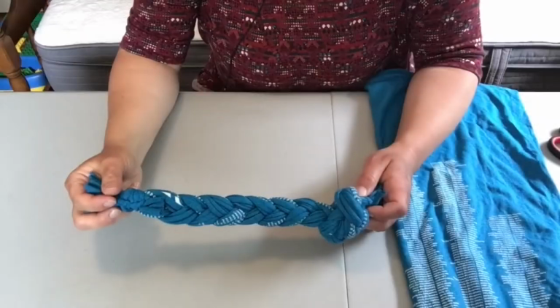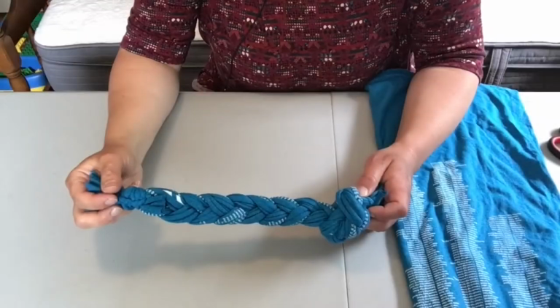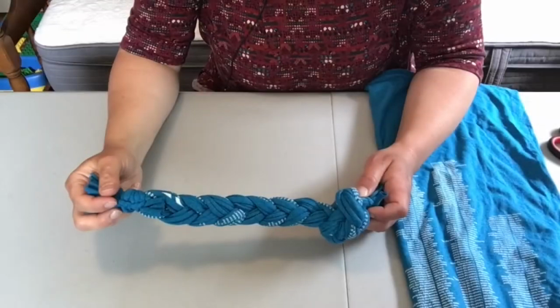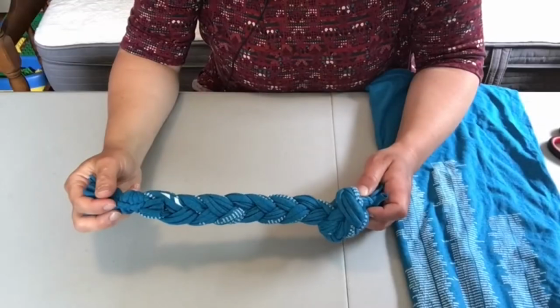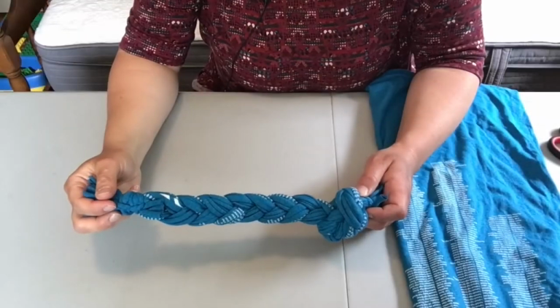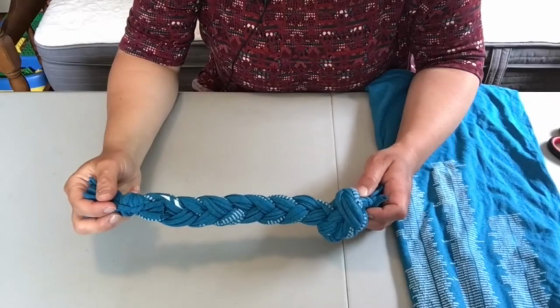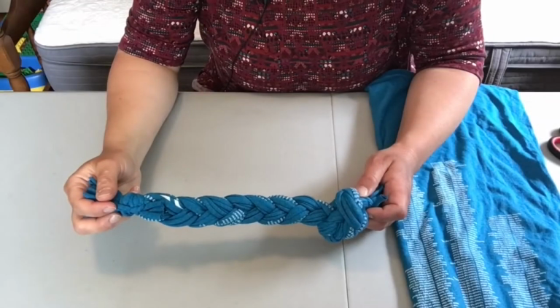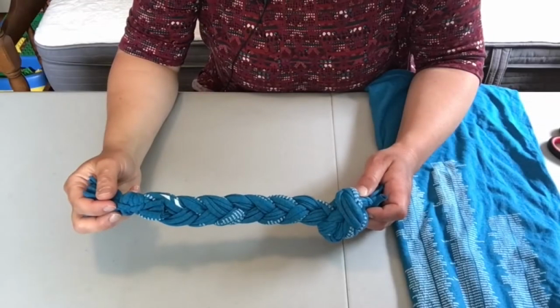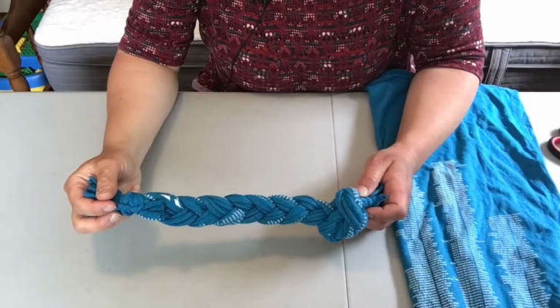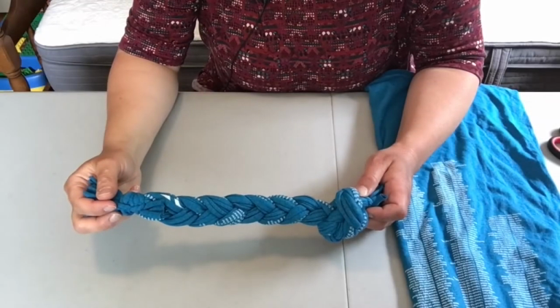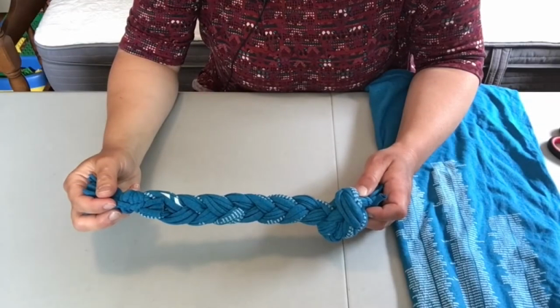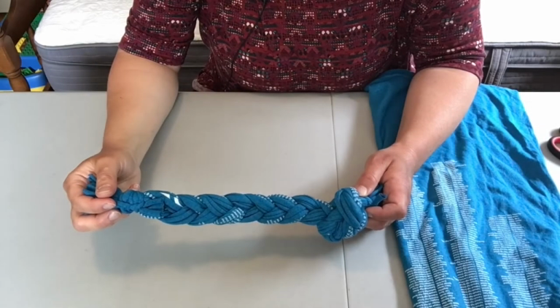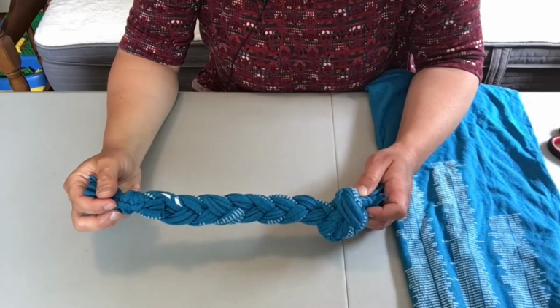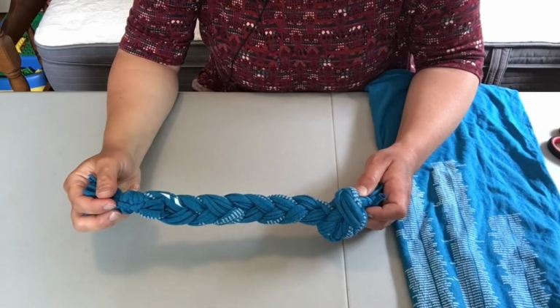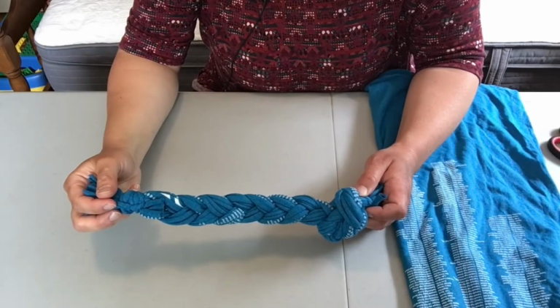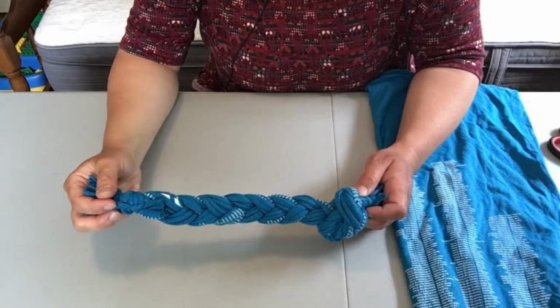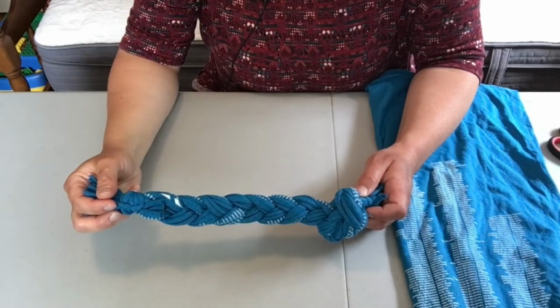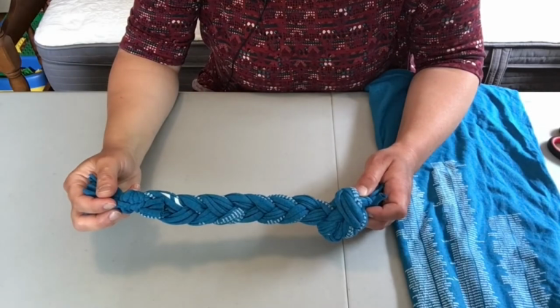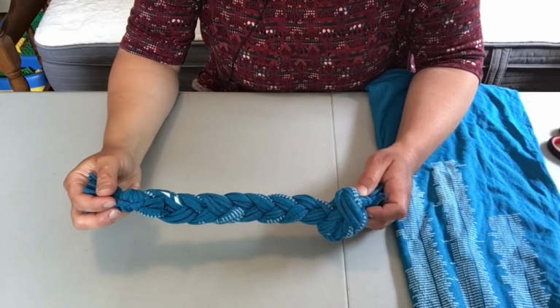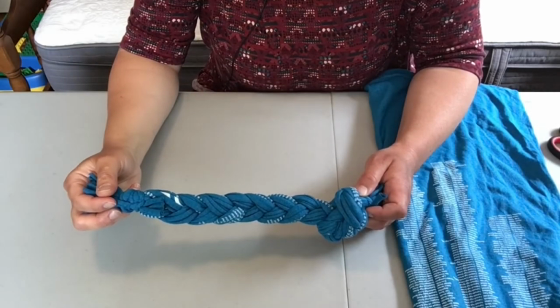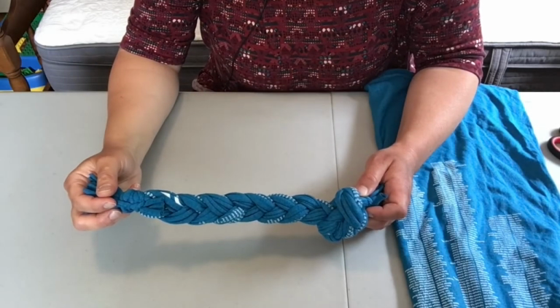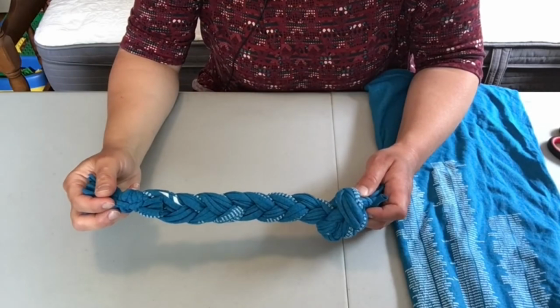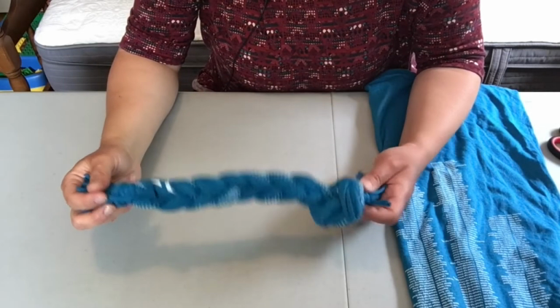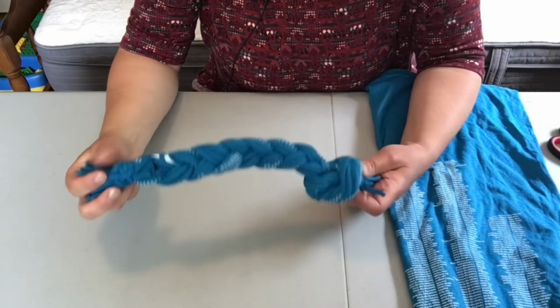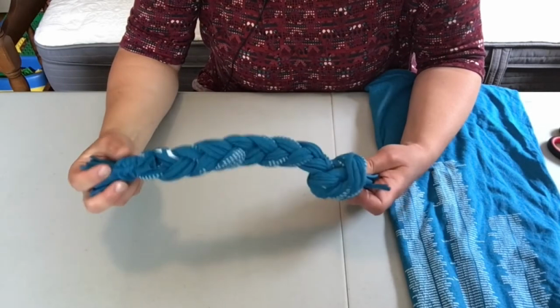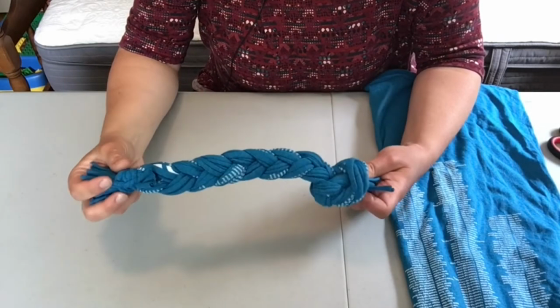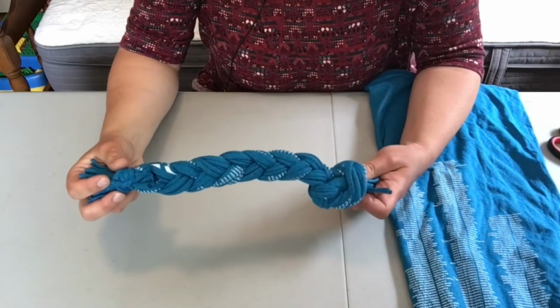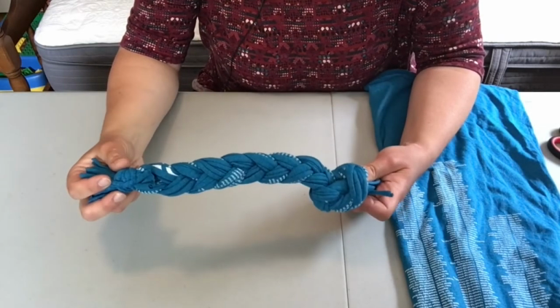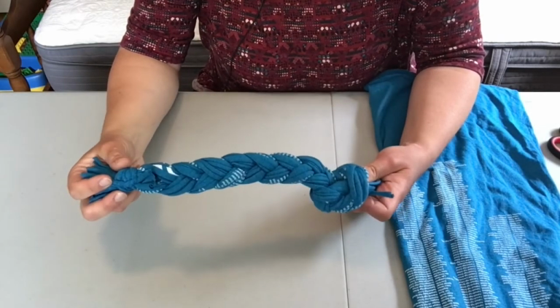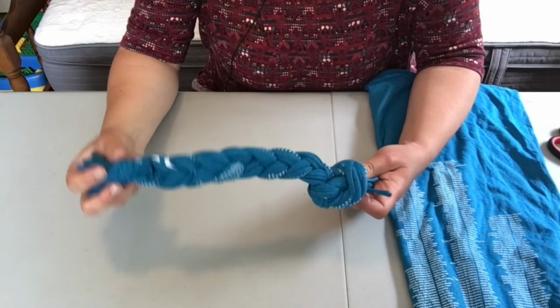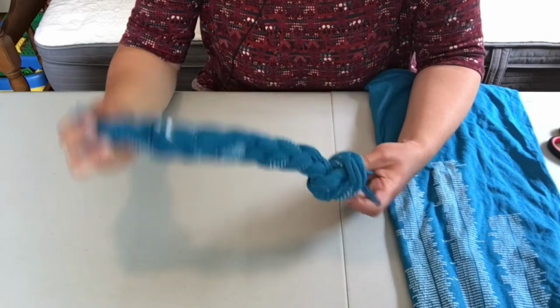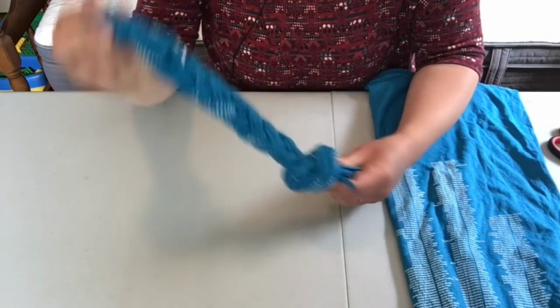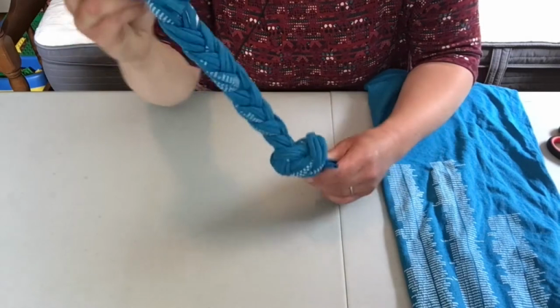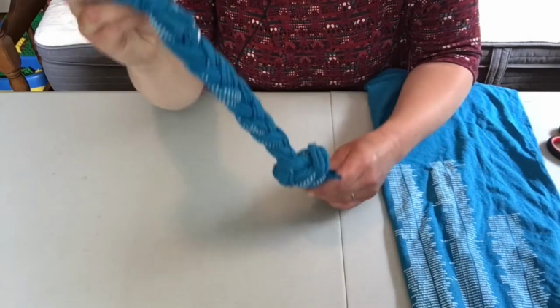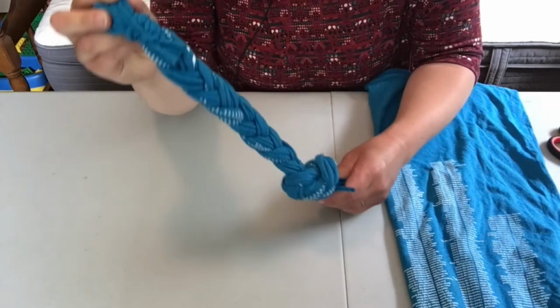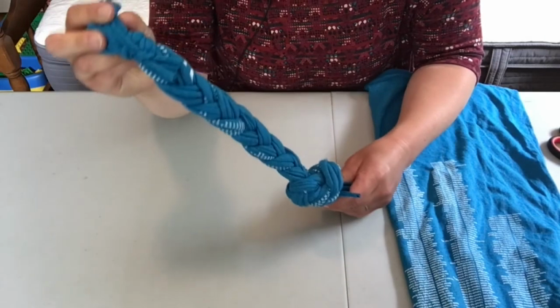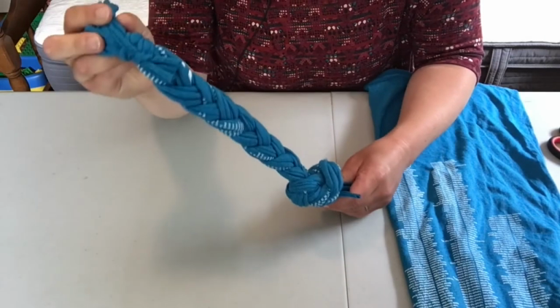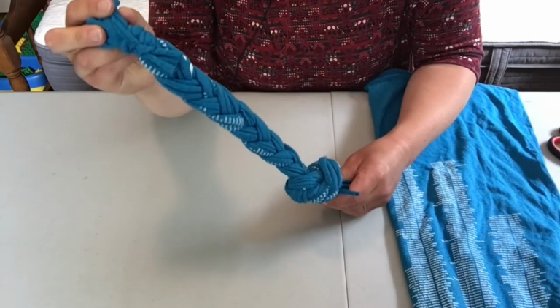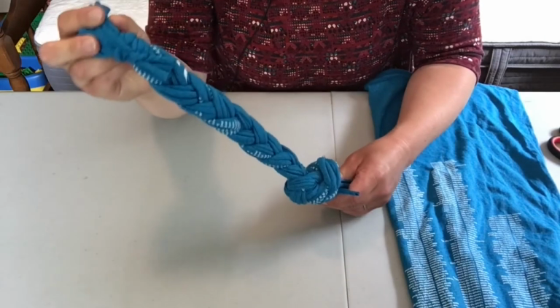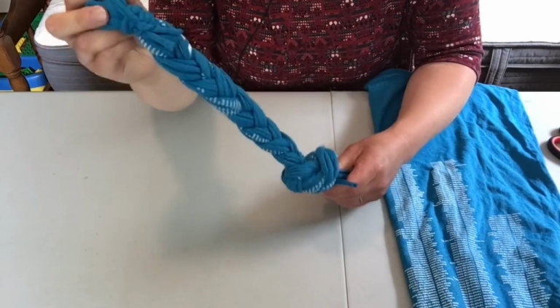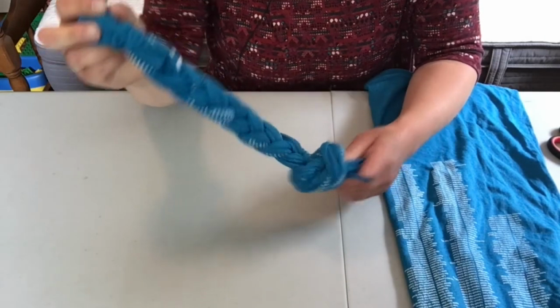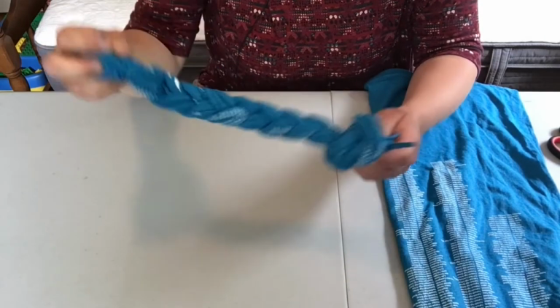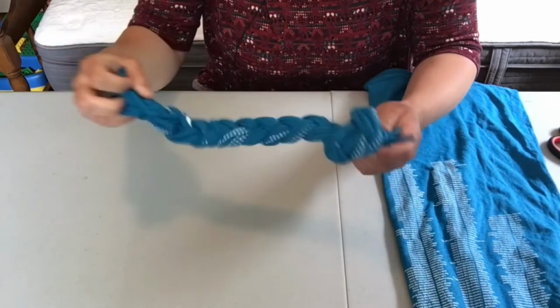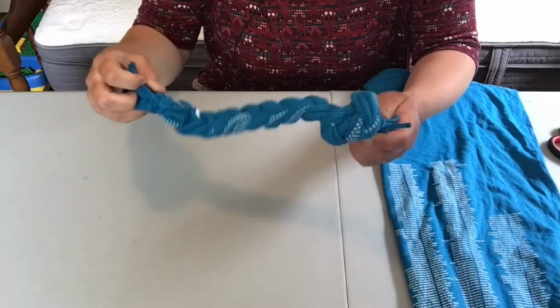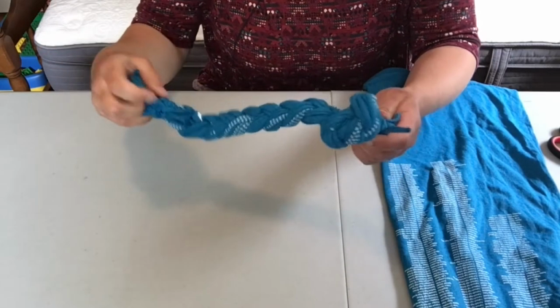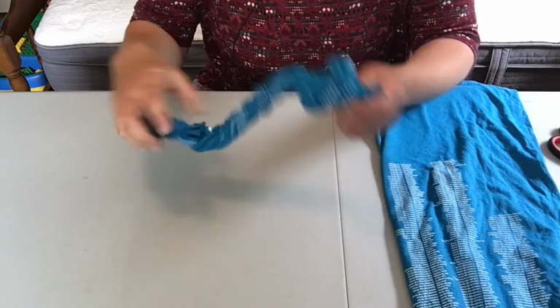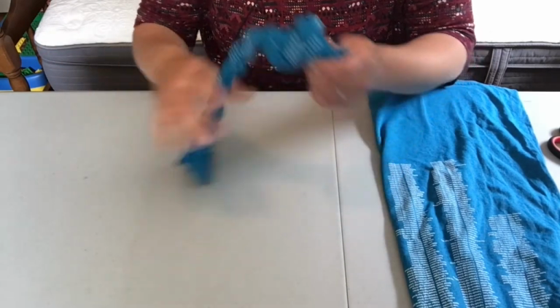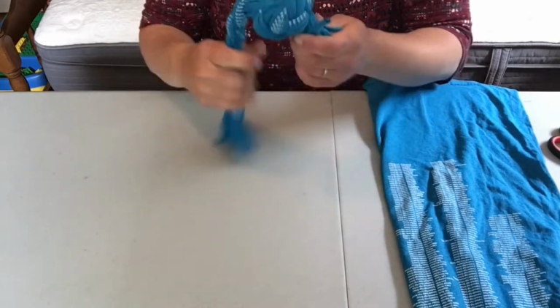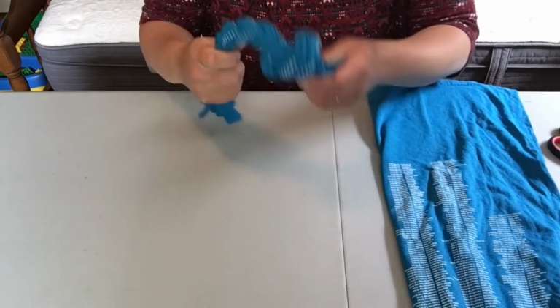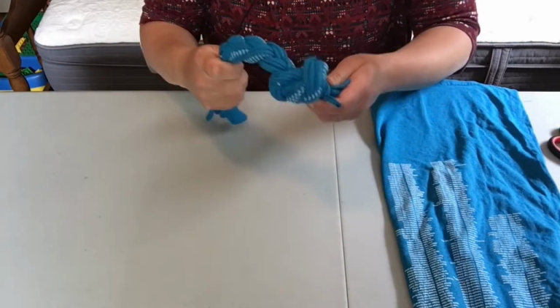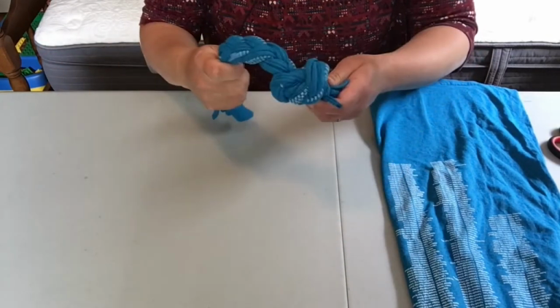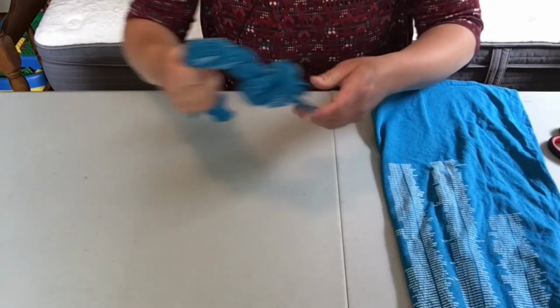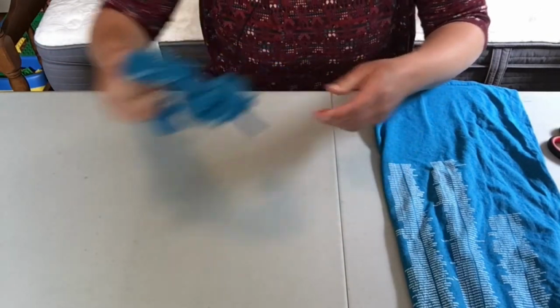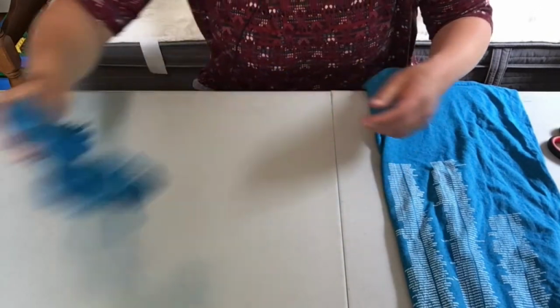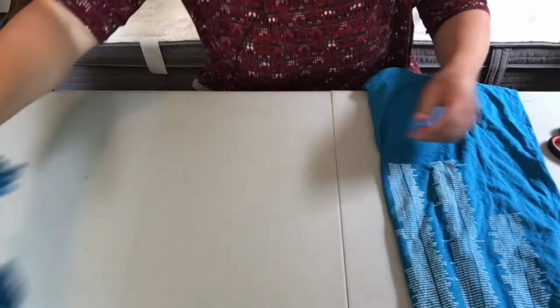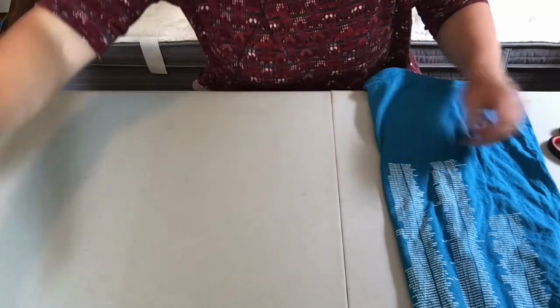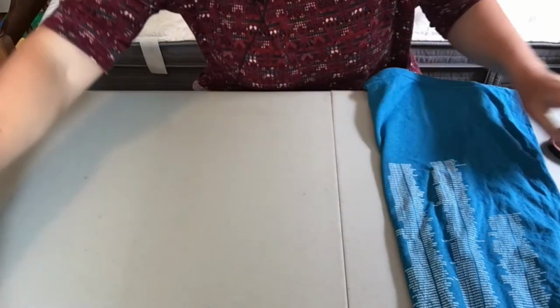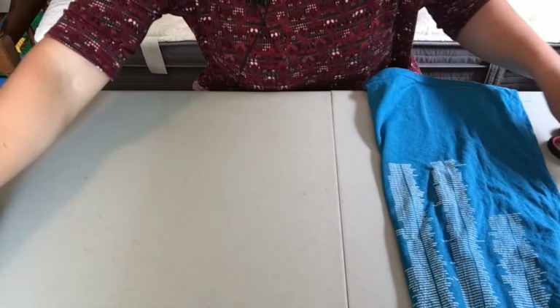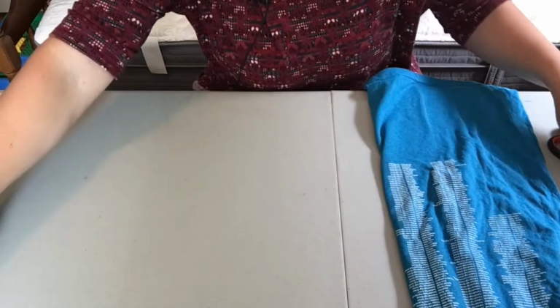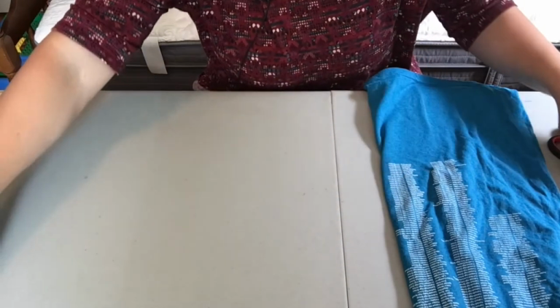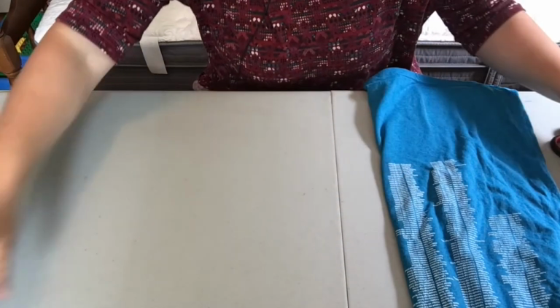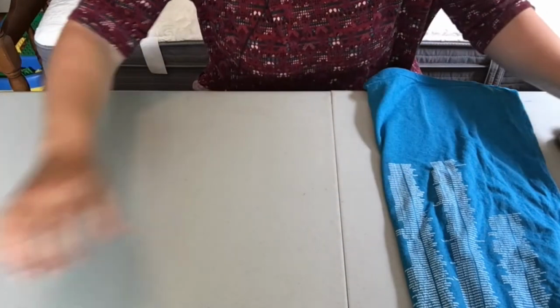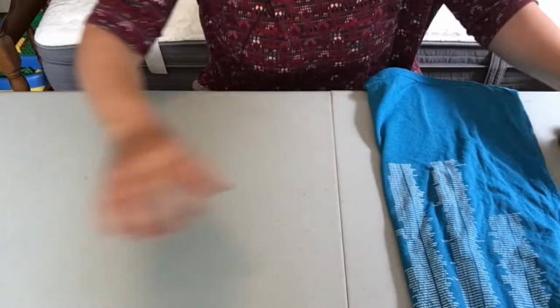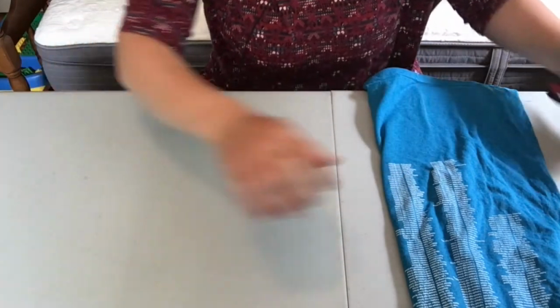We're going to make a braided tug toy. For this project, all you'll need is an old t-shirt and some scissors.